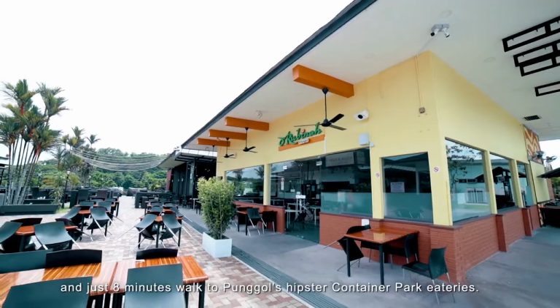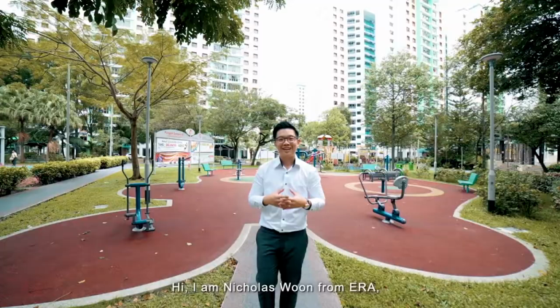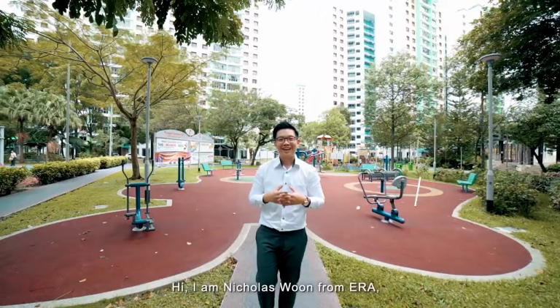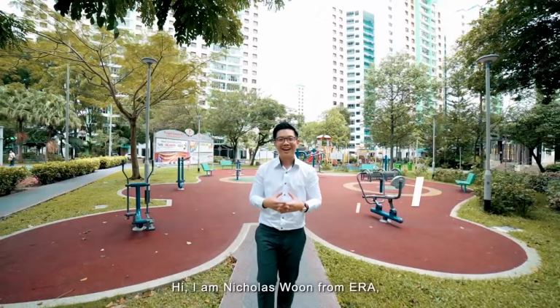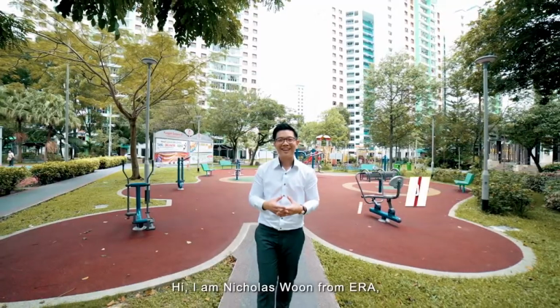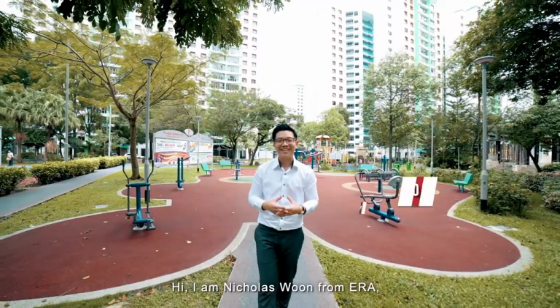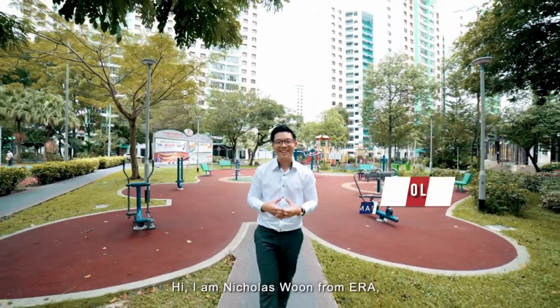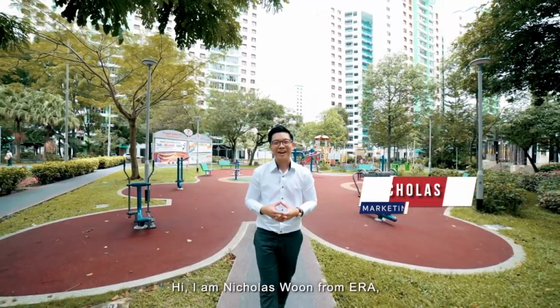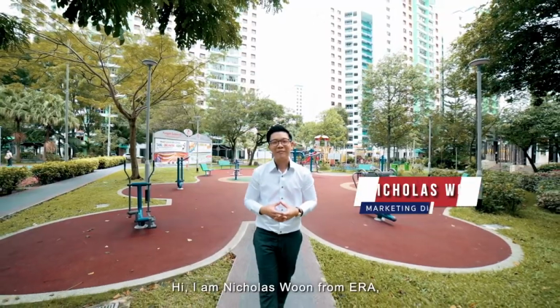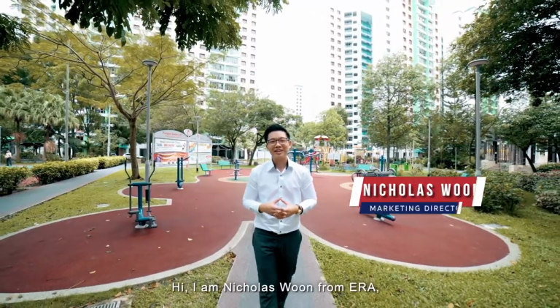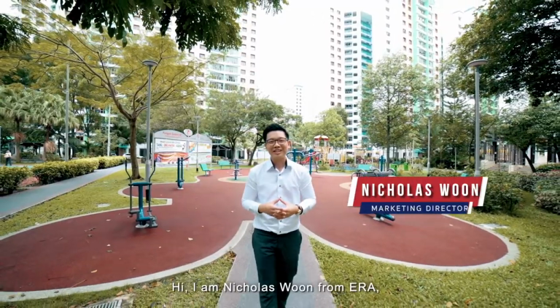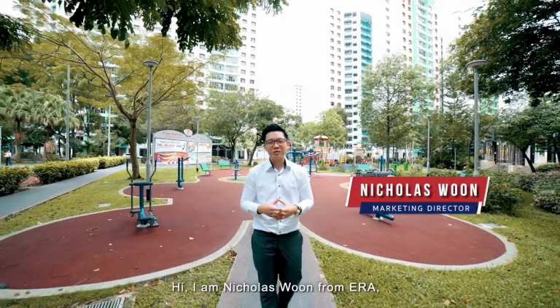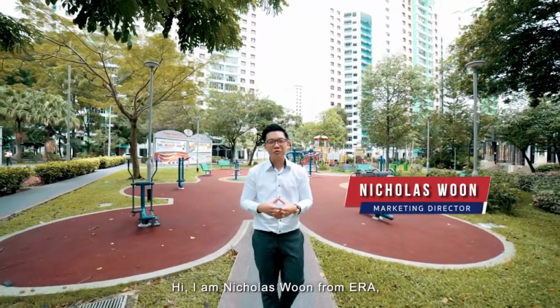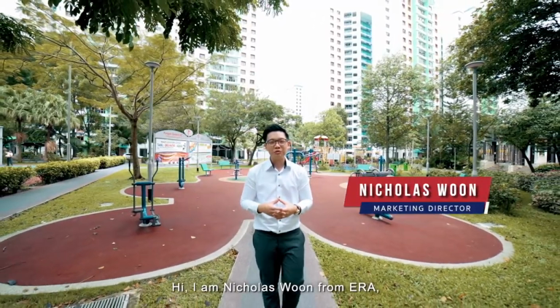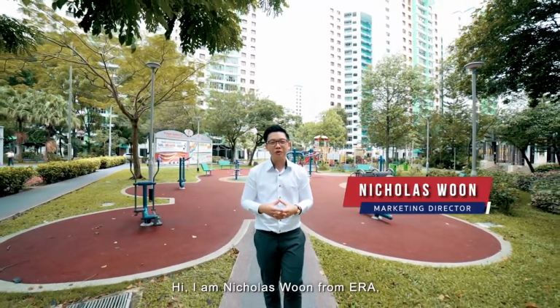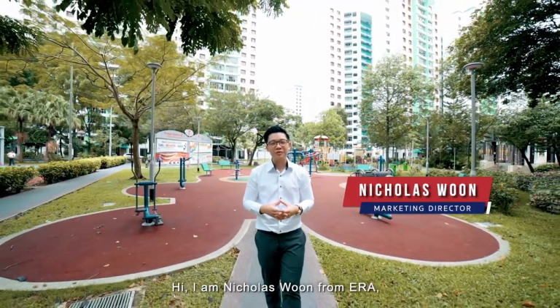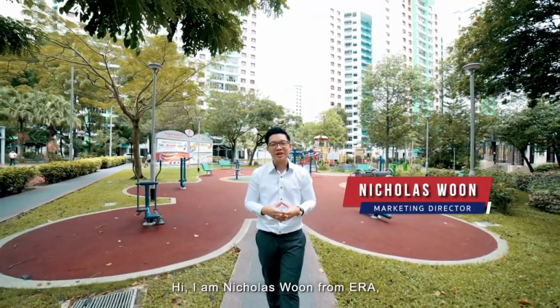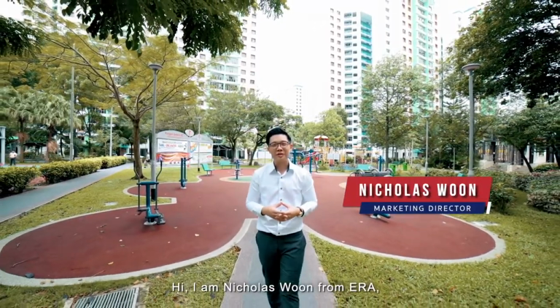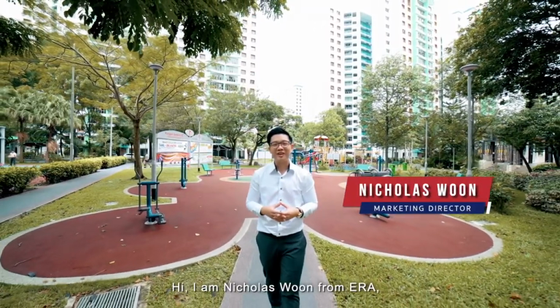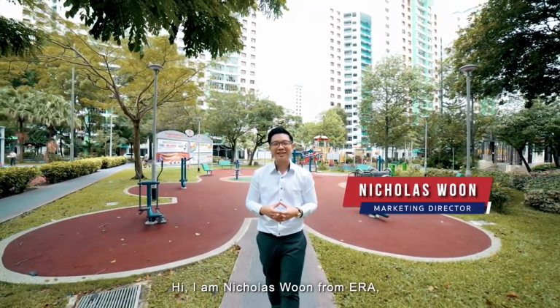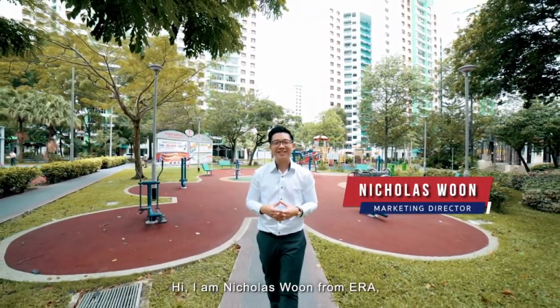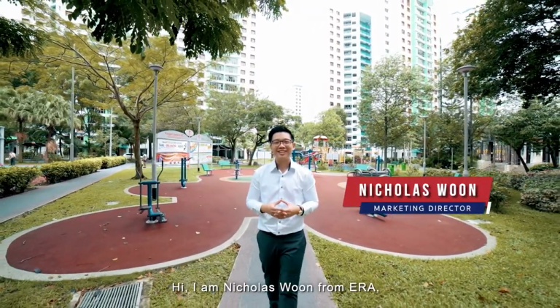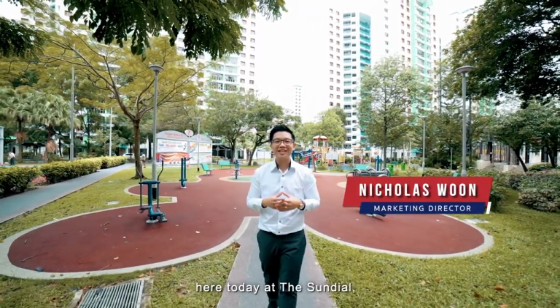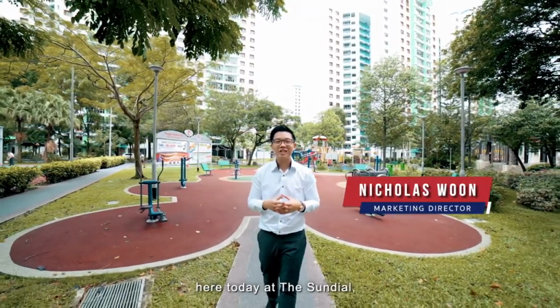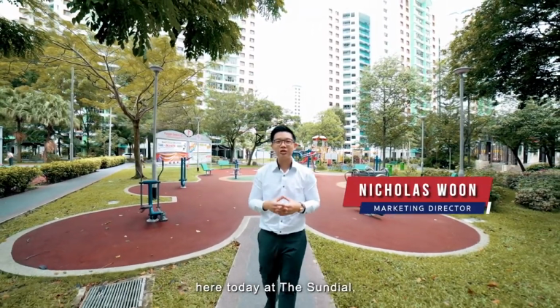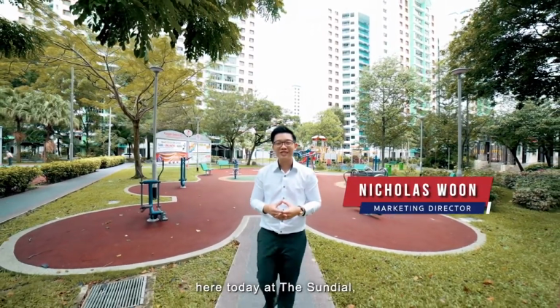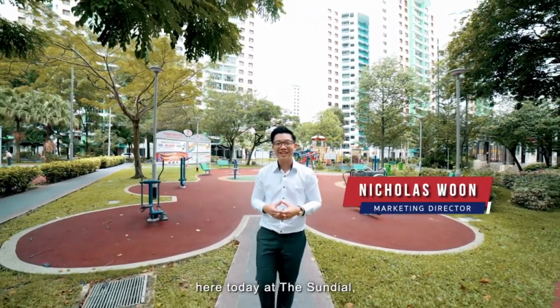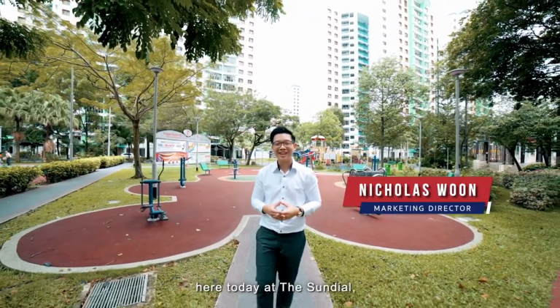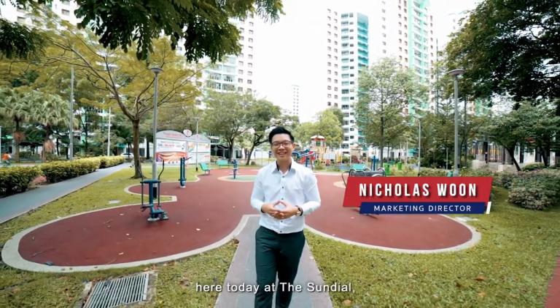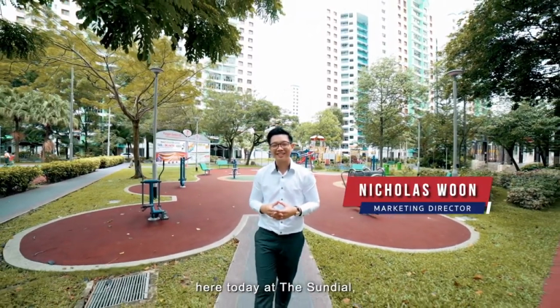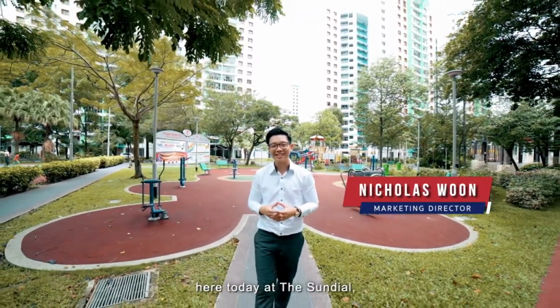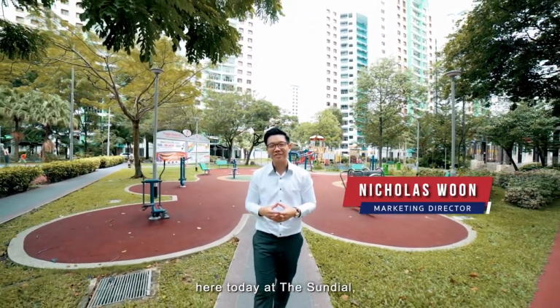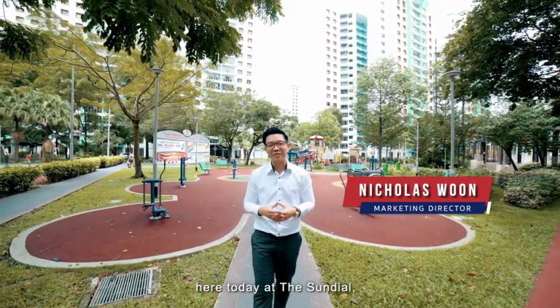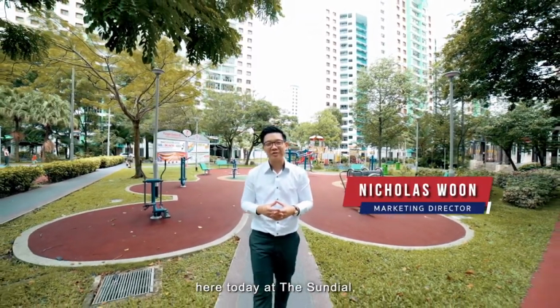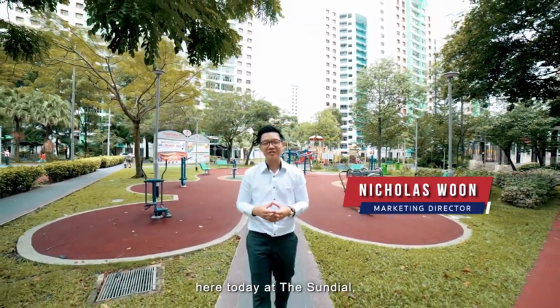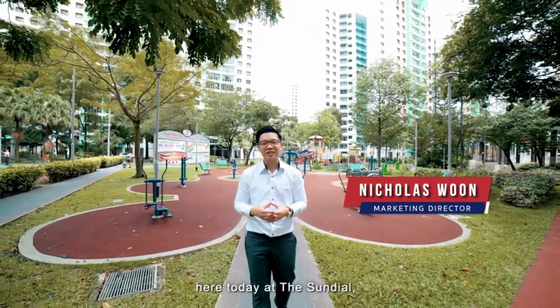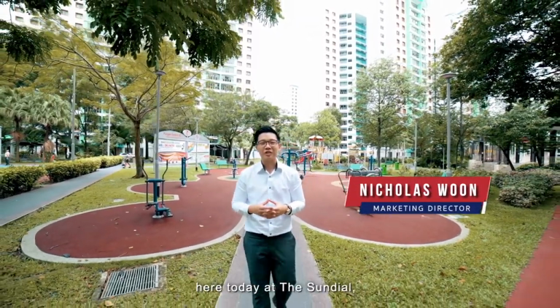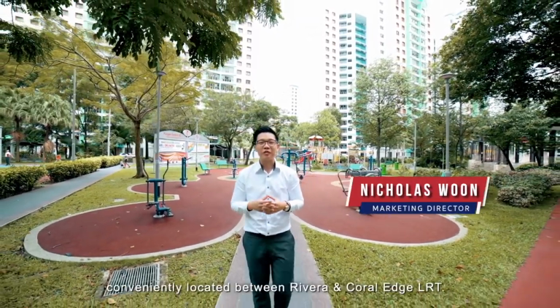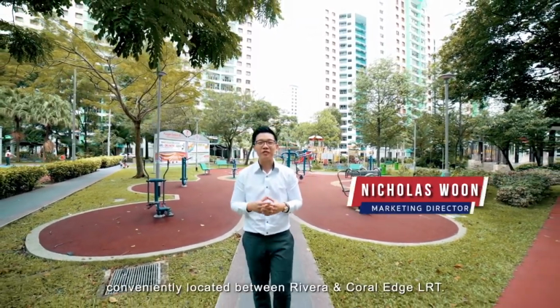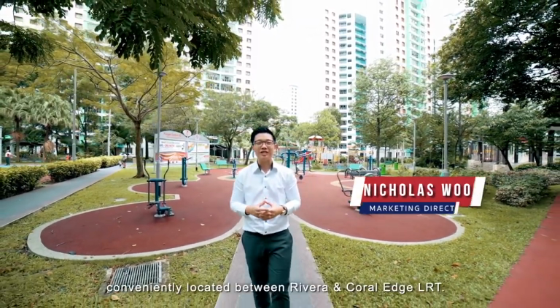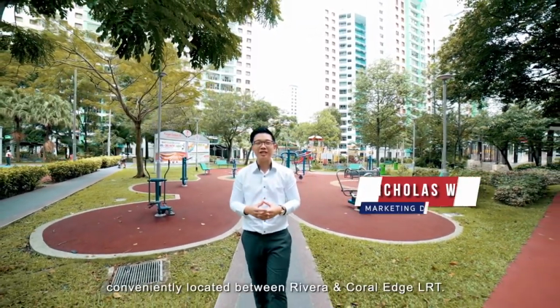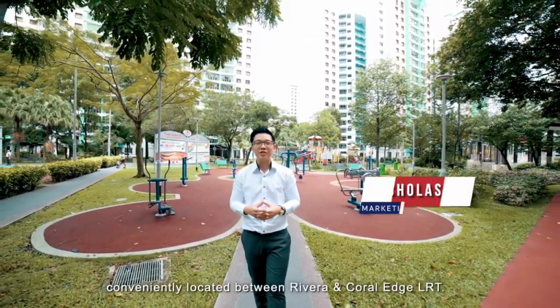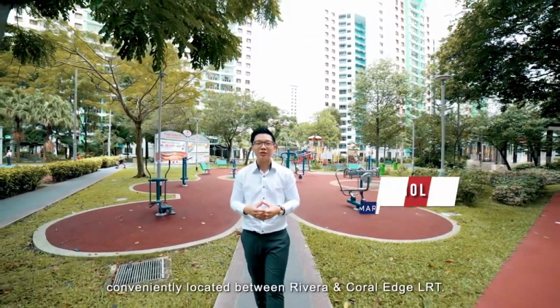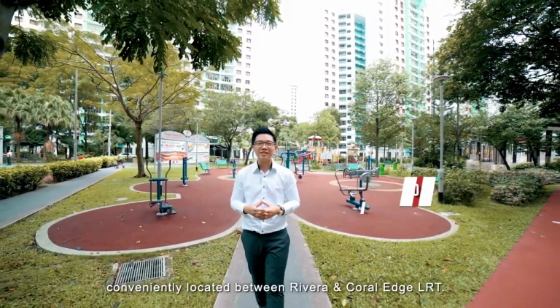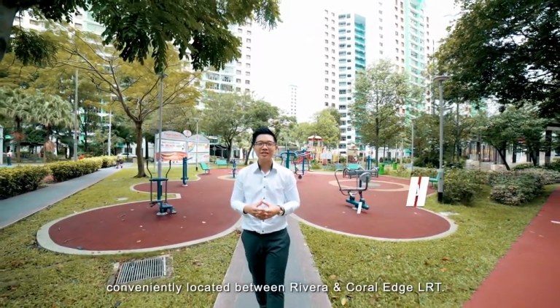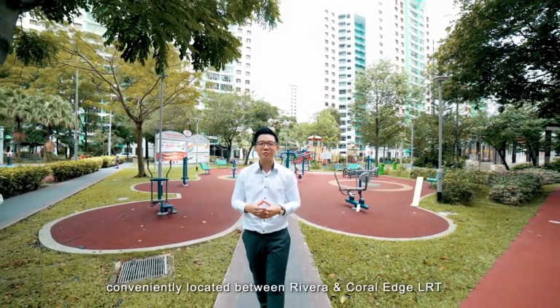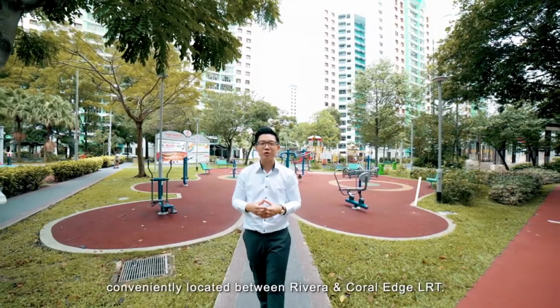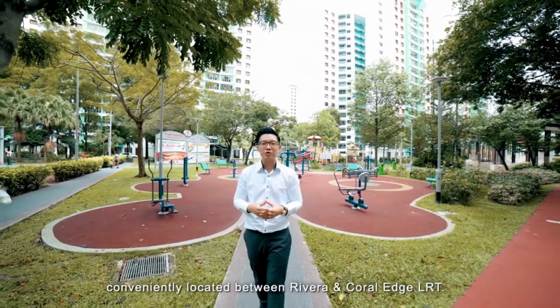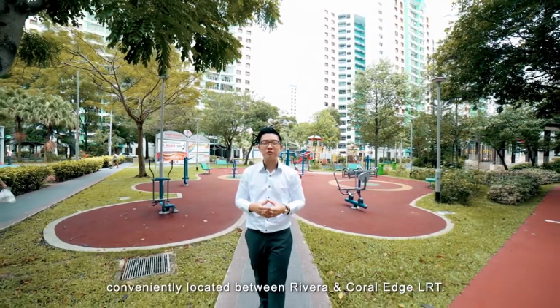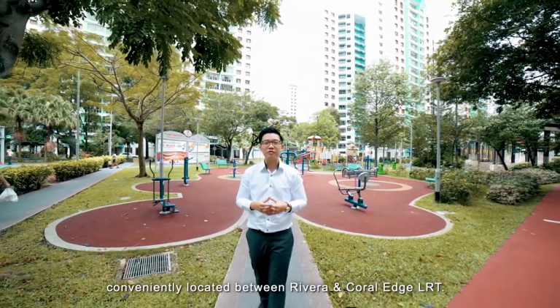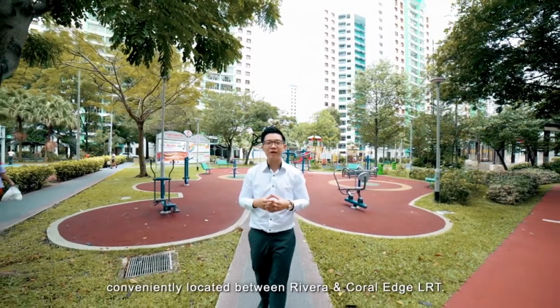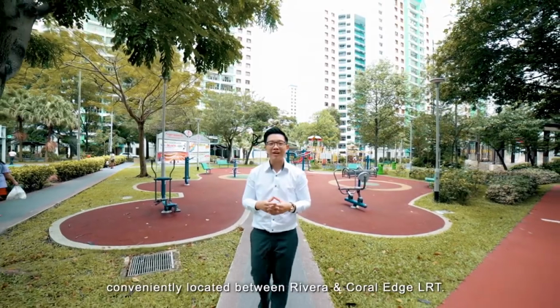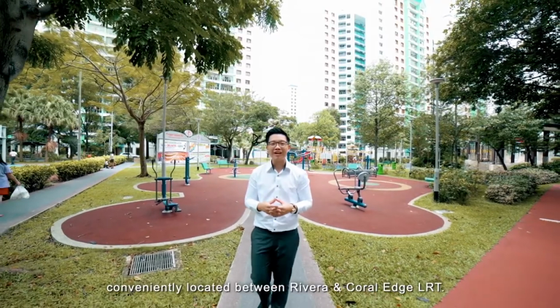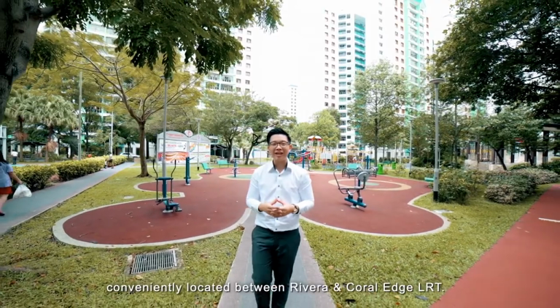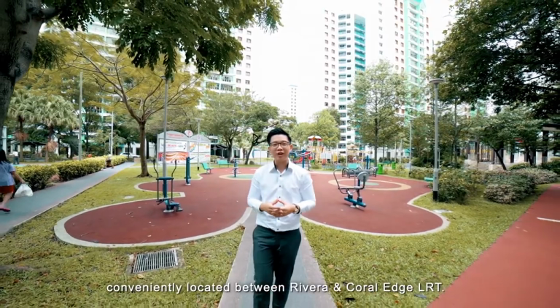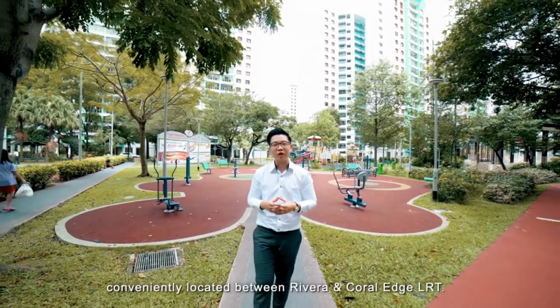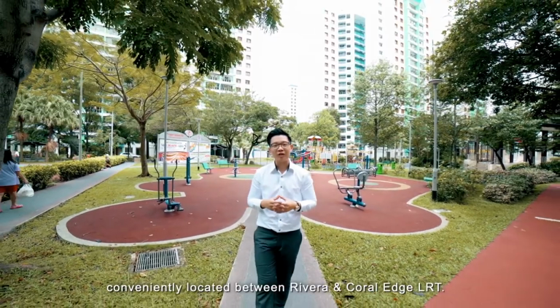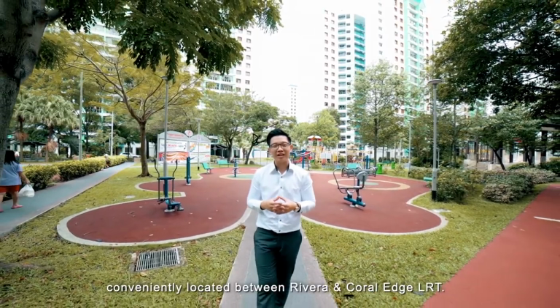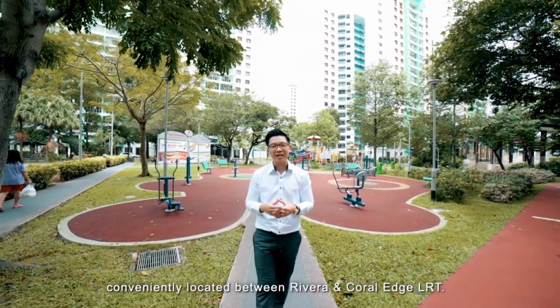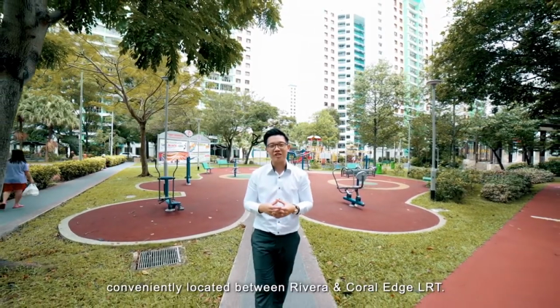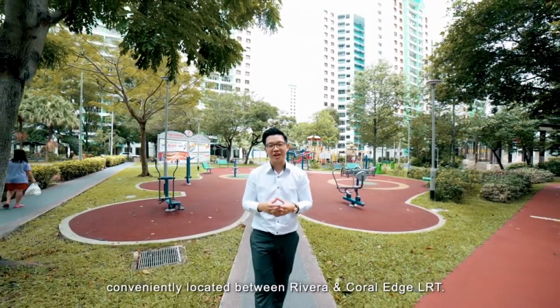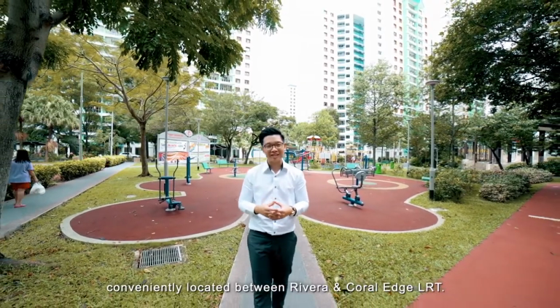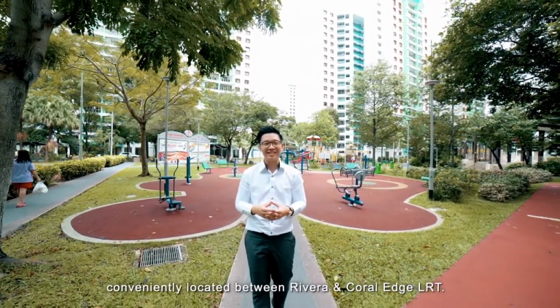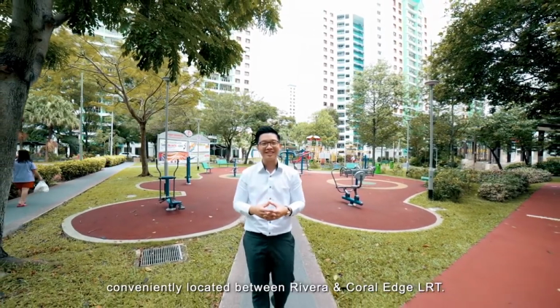Hi, I'm Nicholas Woon from ERA, here today at the Sandeo, conveniently located between Riviera and Coral Edge LRT.